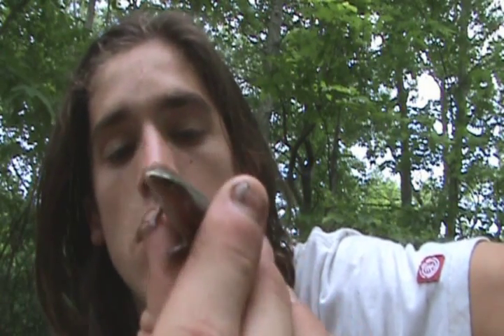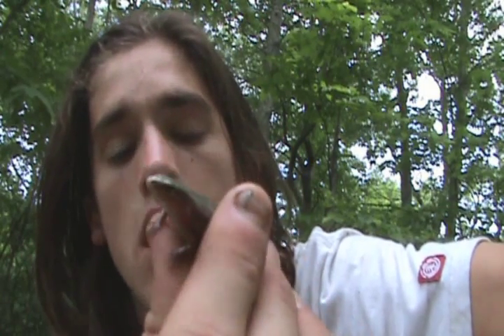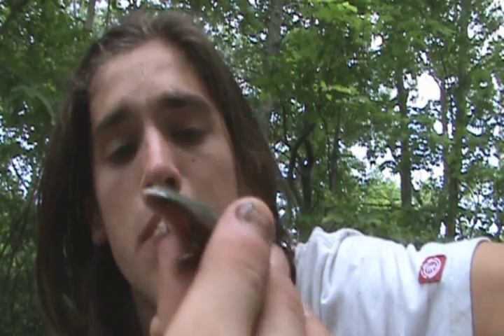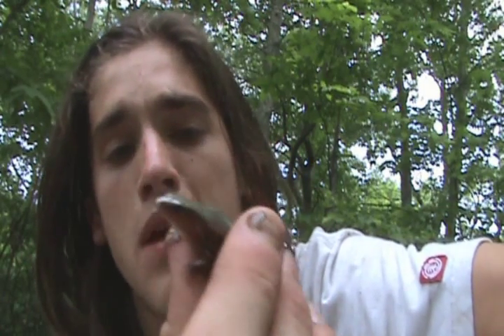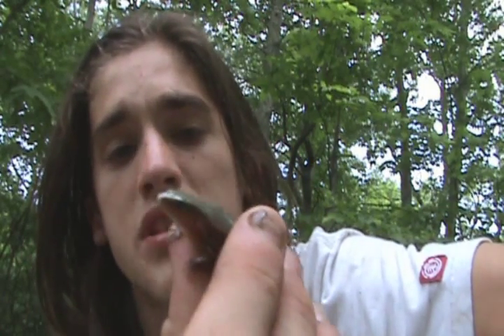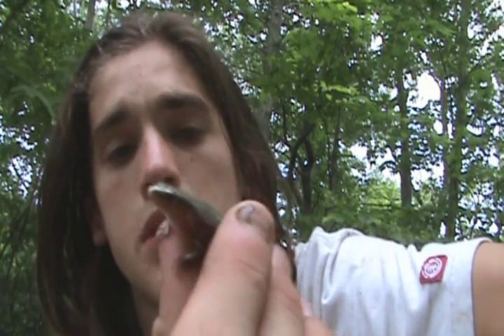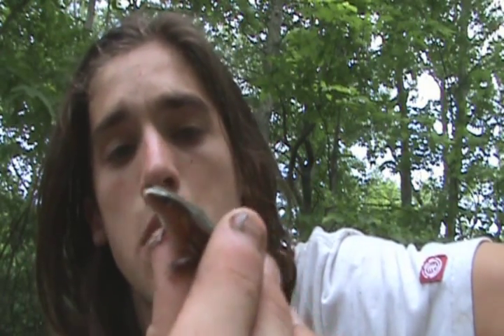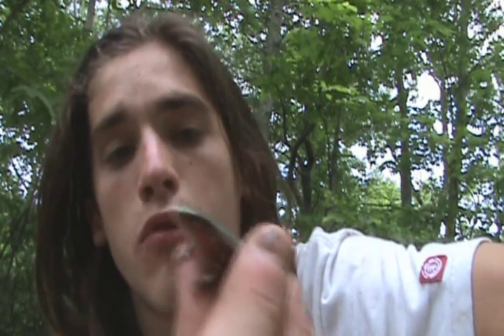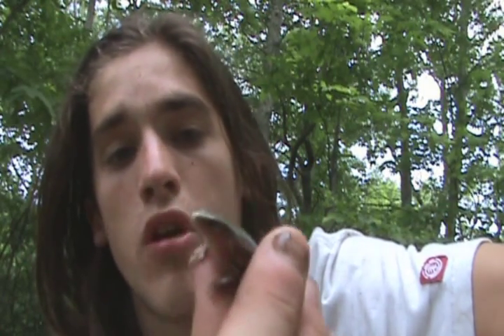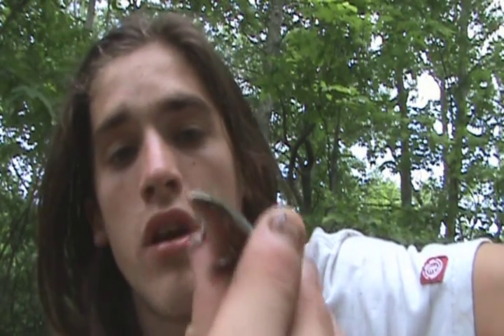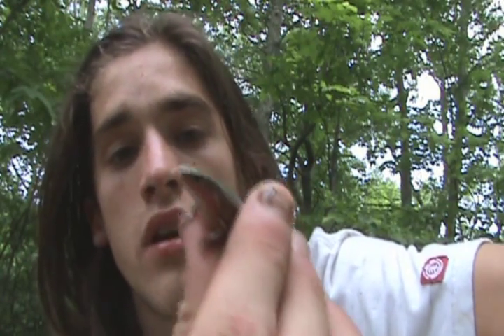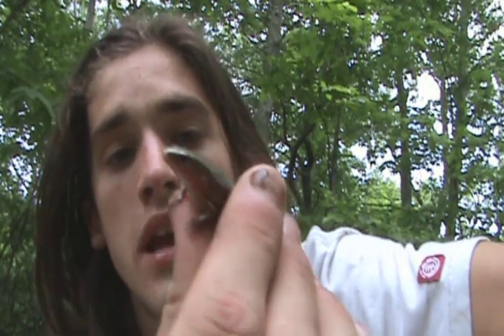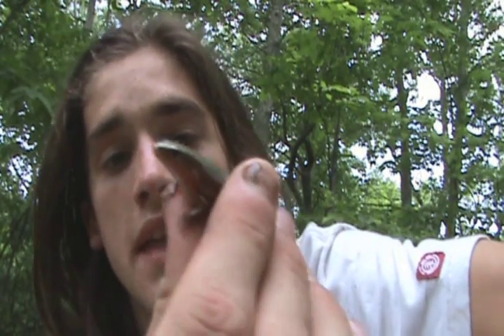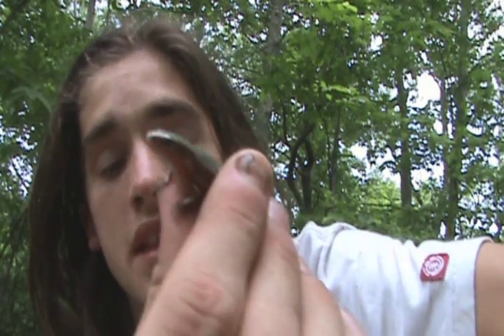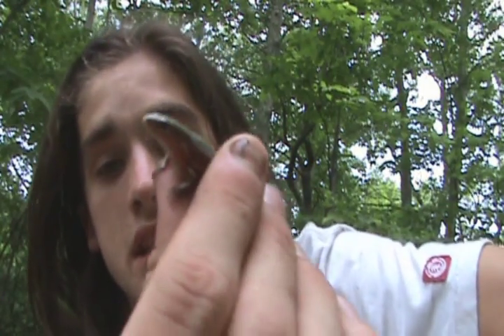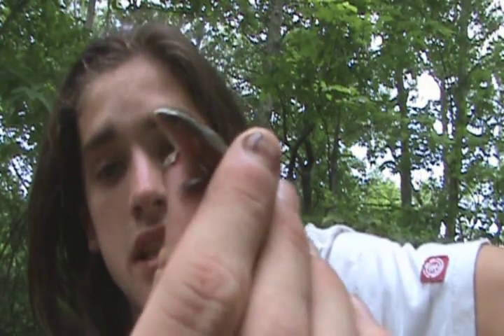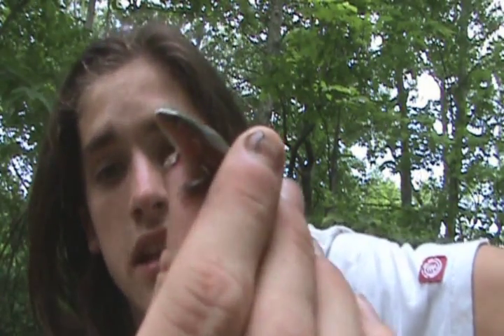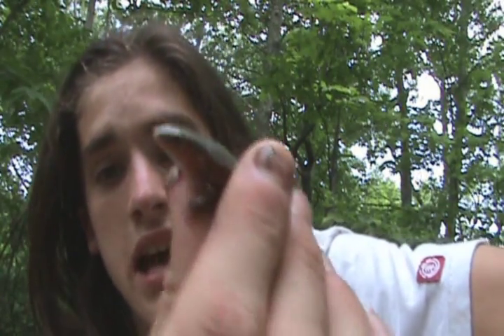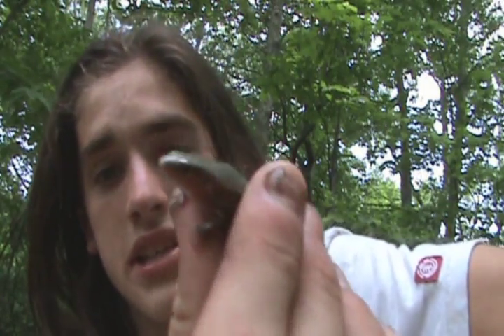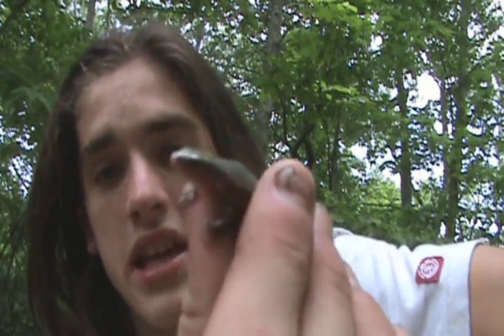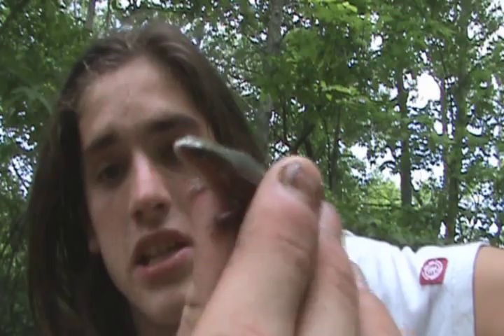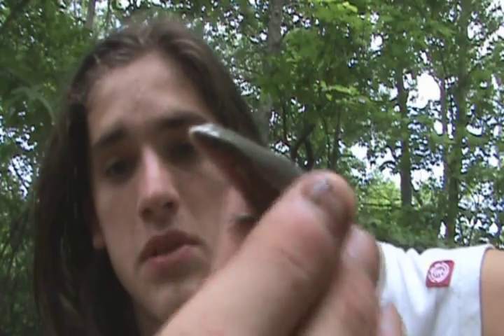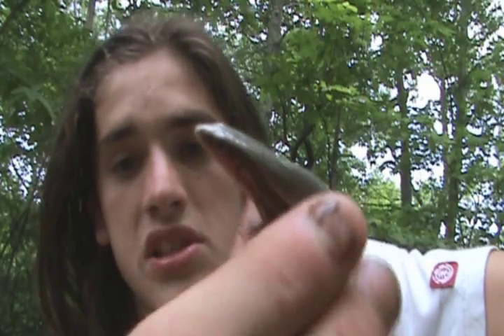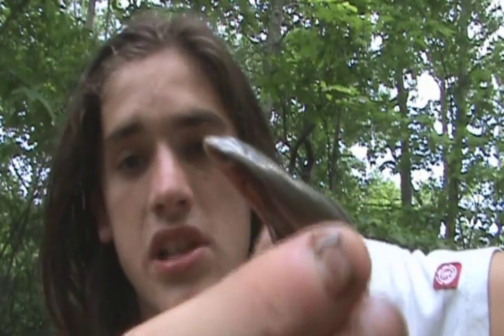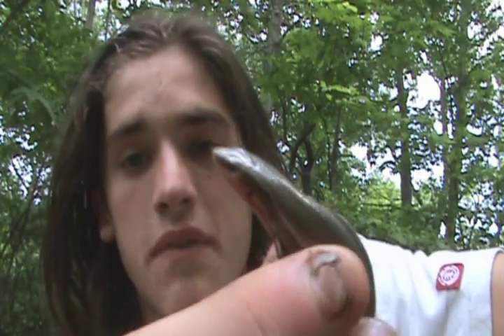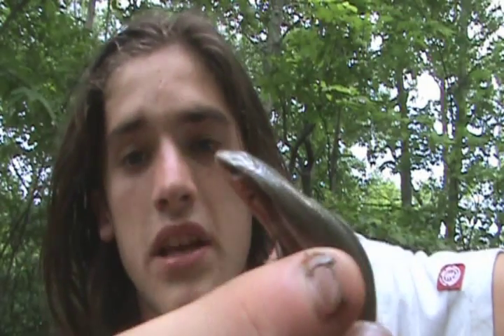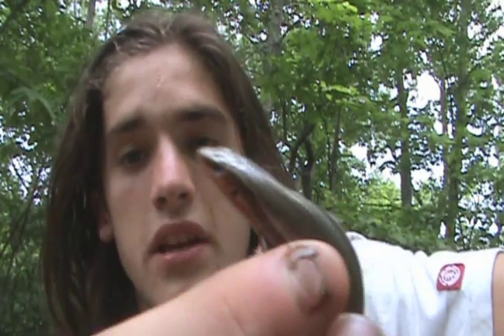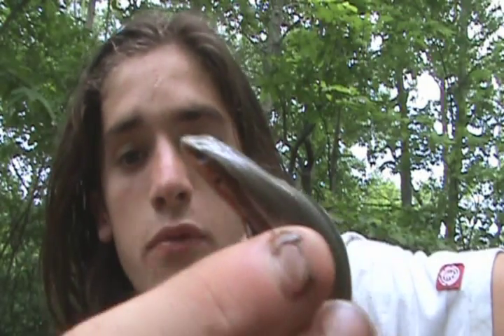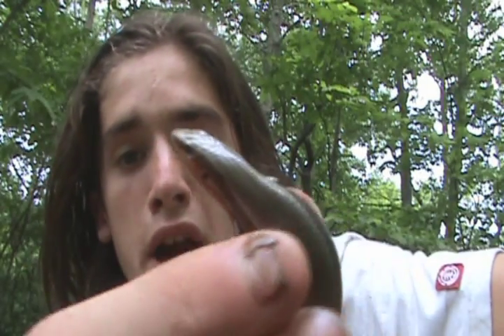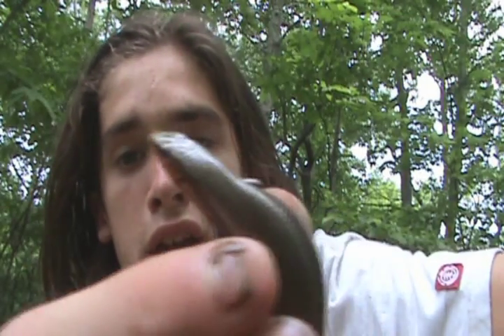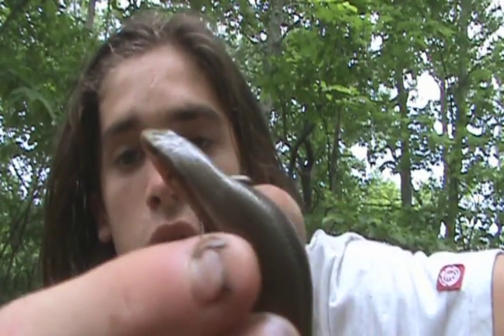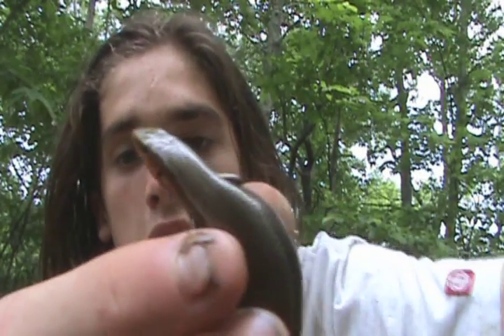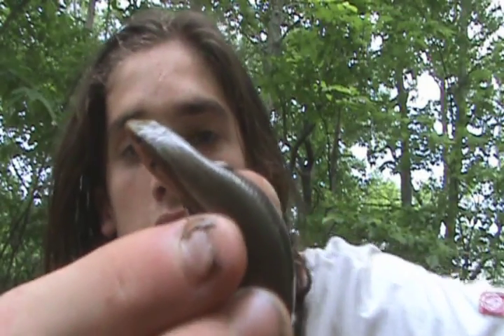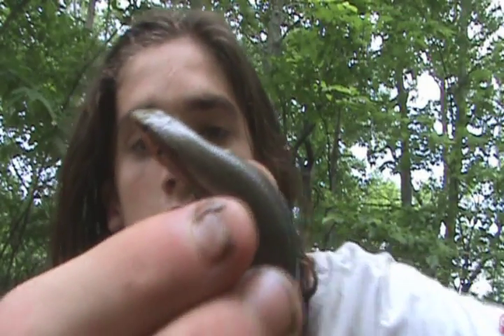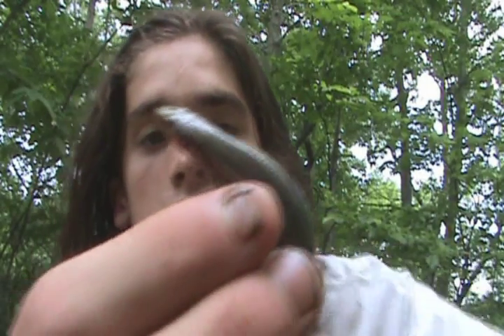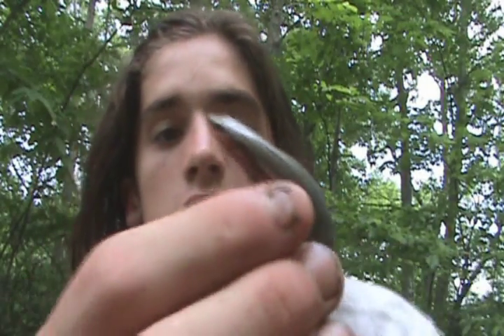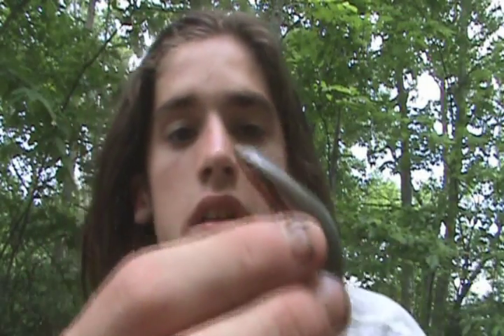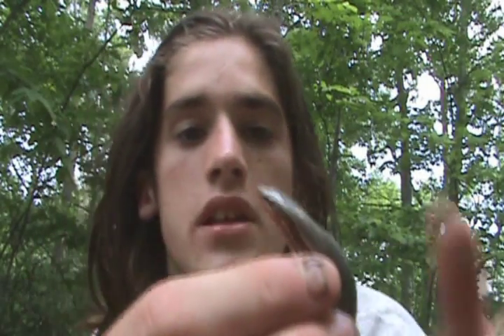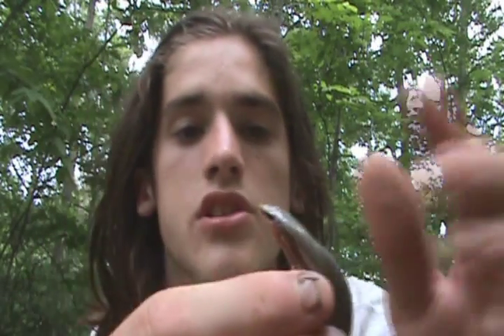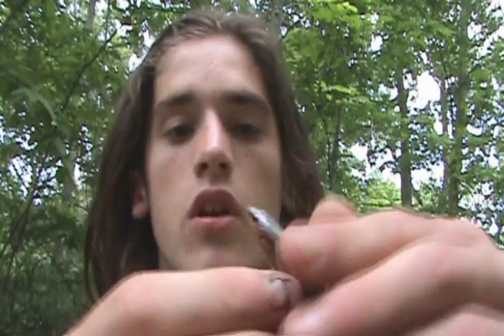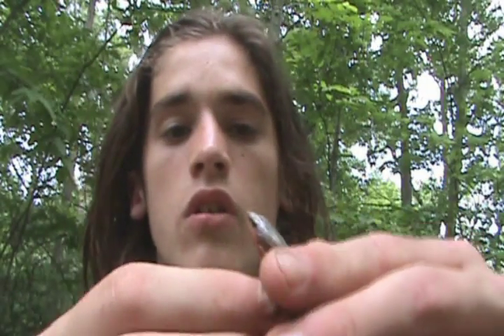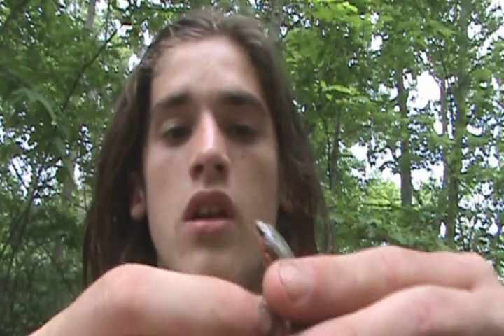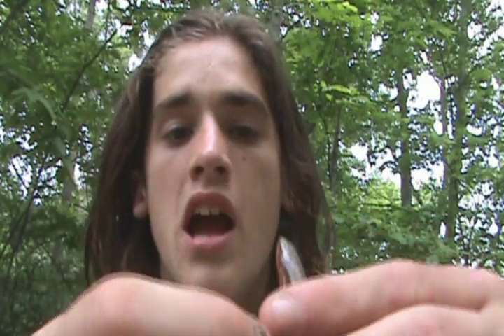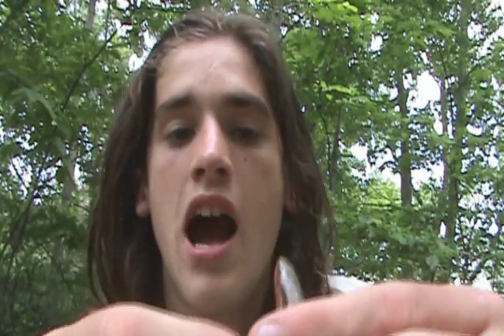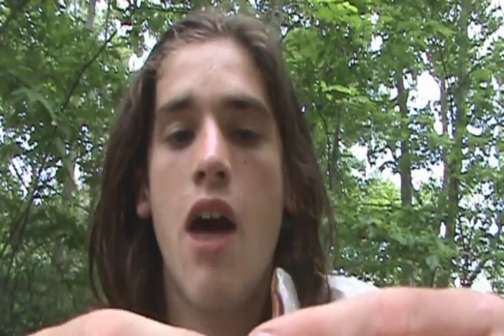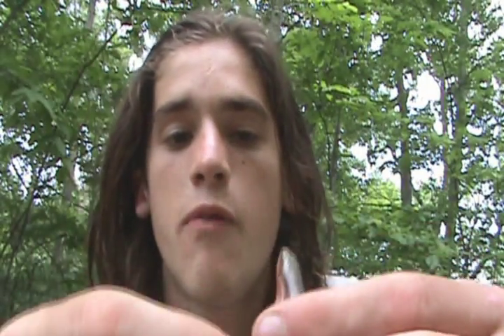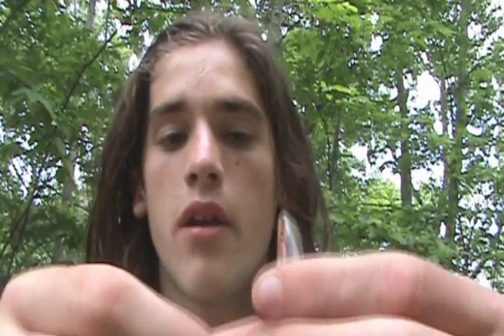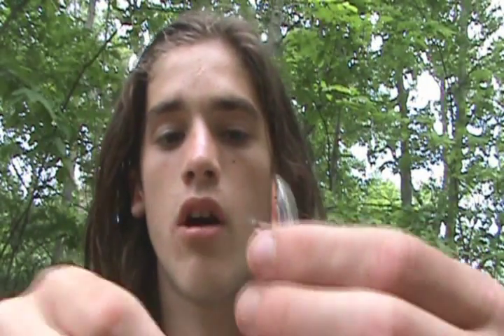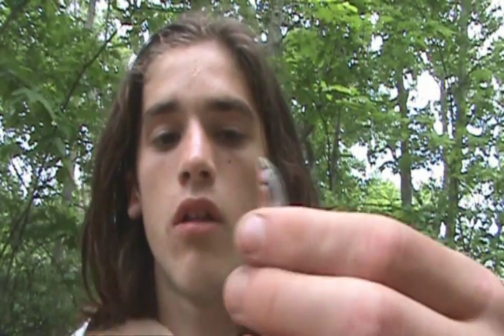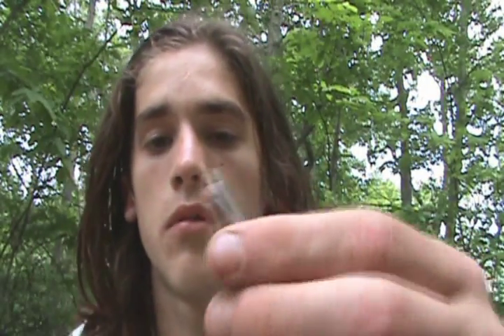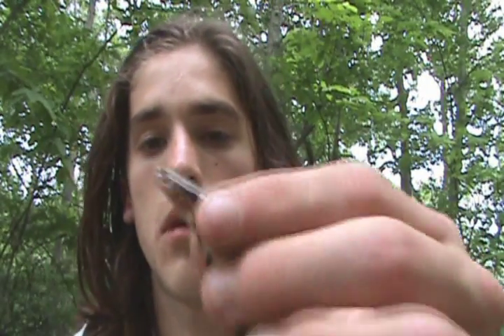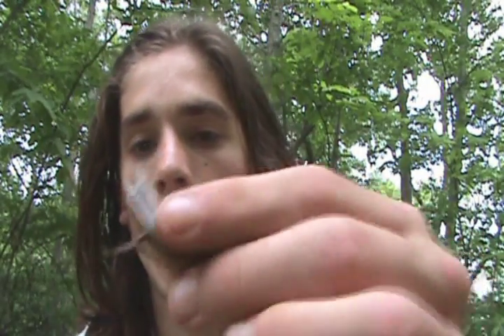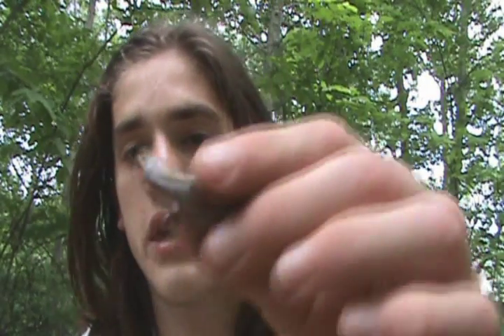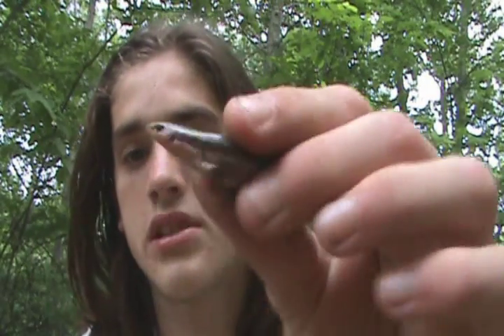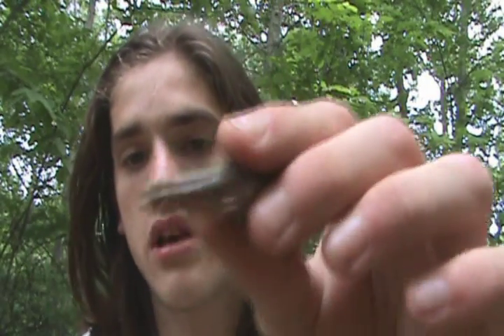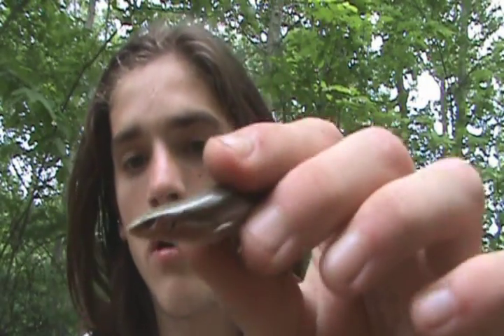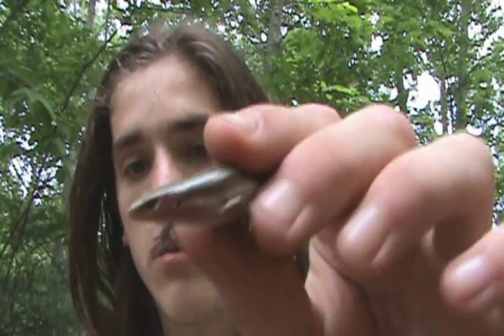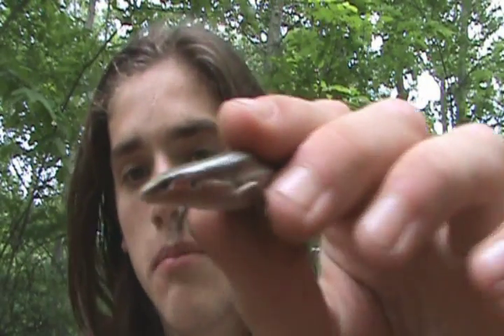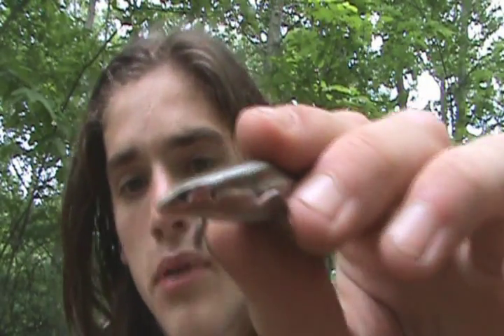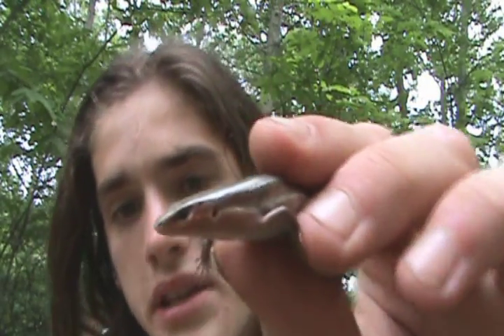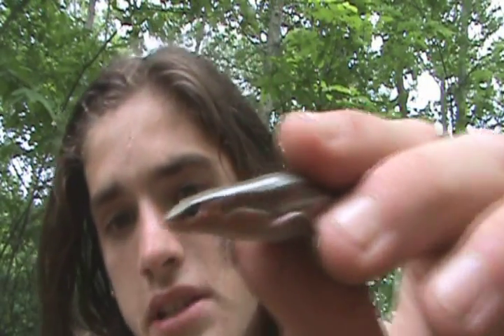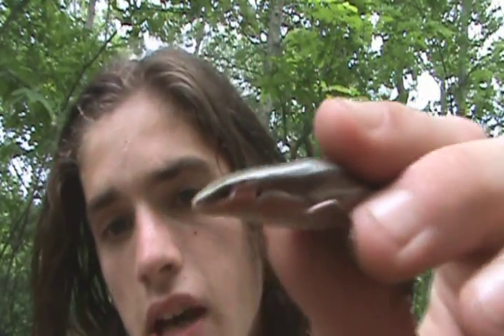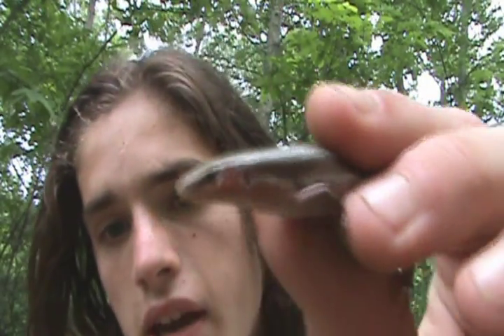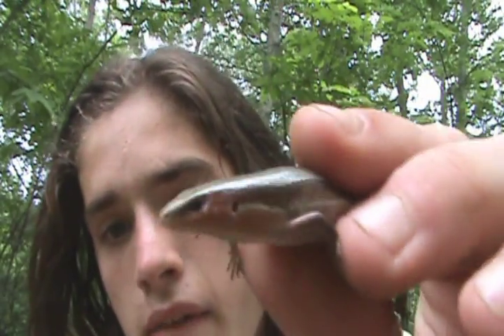I've never seen one before. This is the last skink species I've needed to find in North Carolina, and so I found all of them already, so I'm pretty excited.